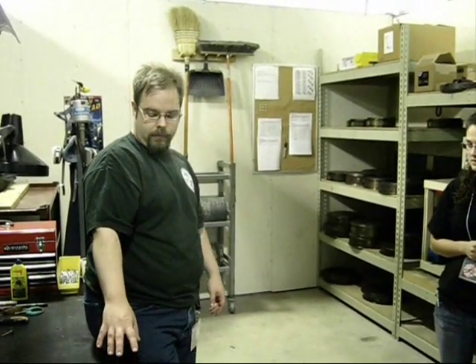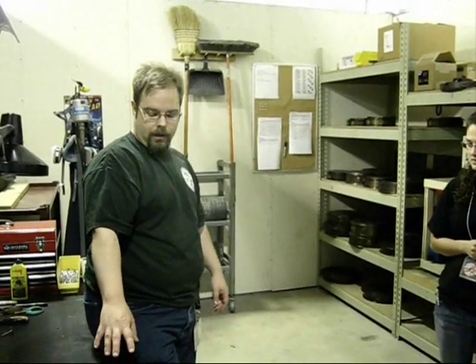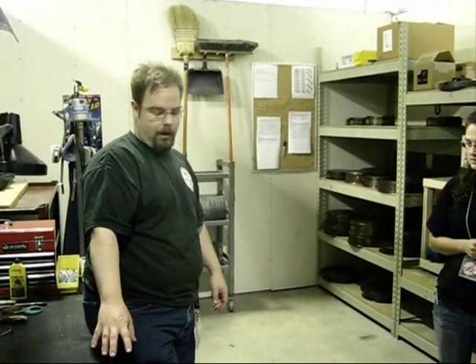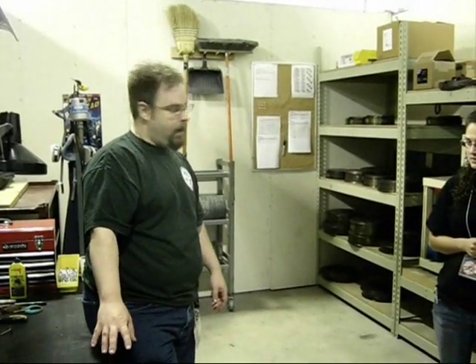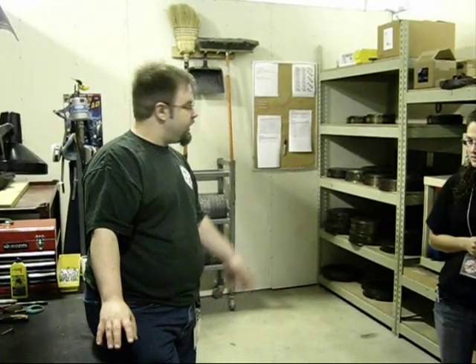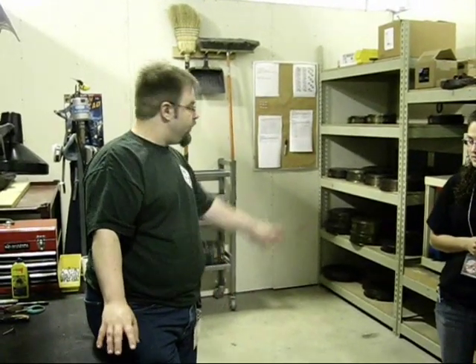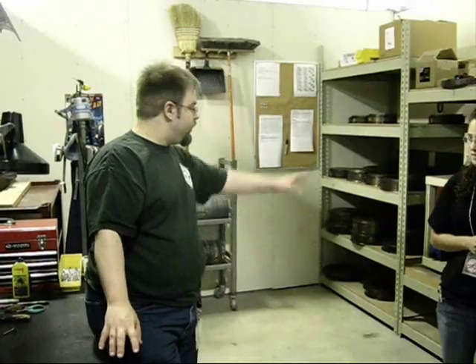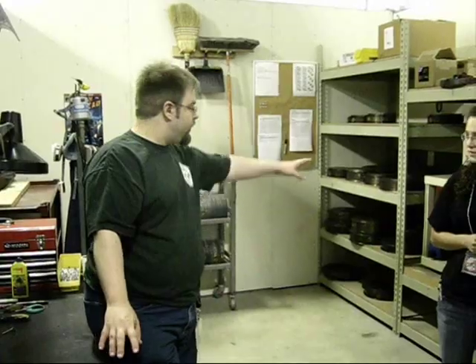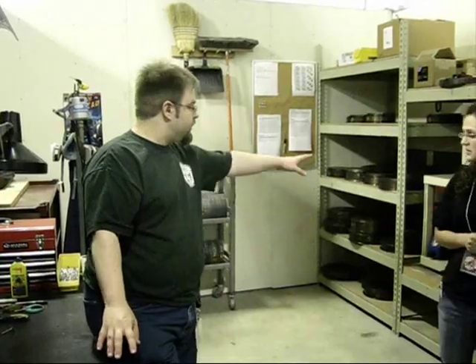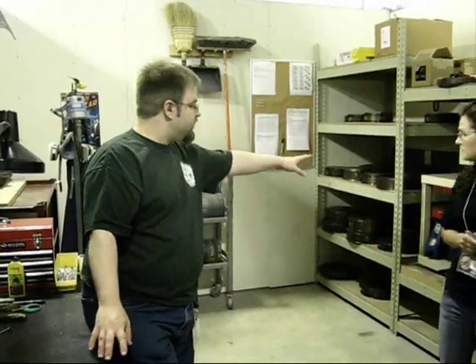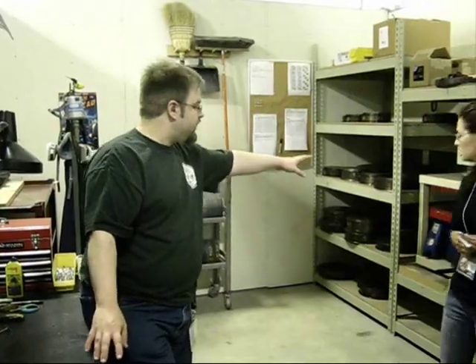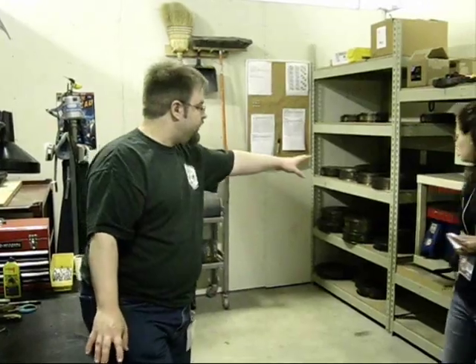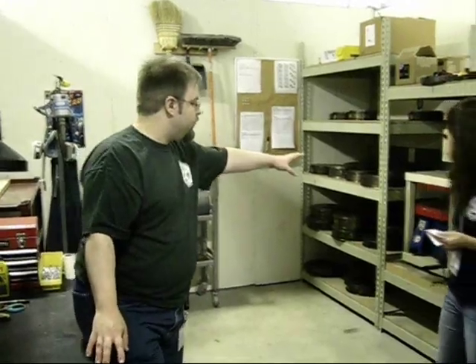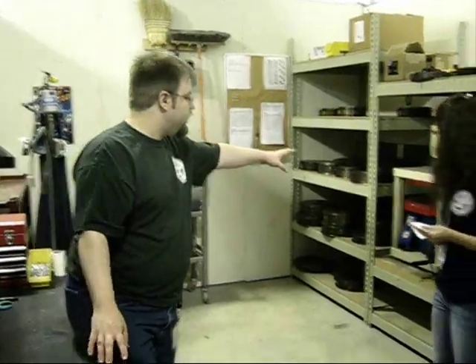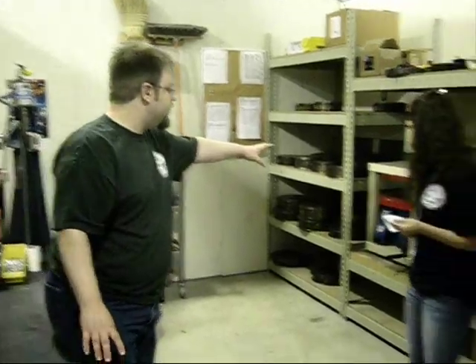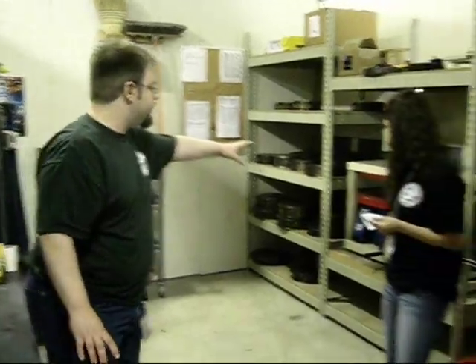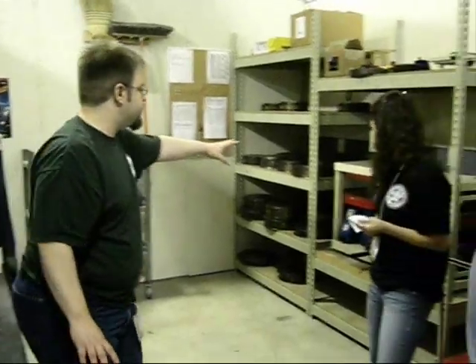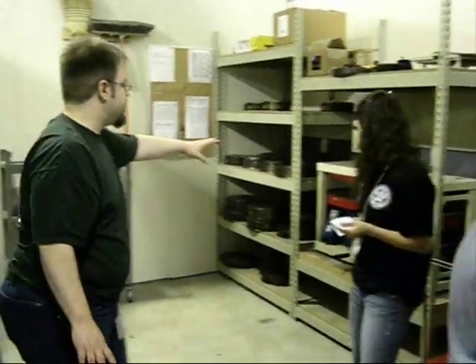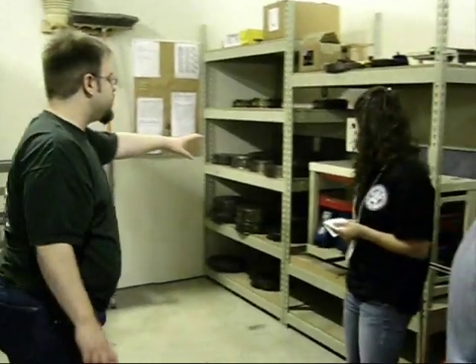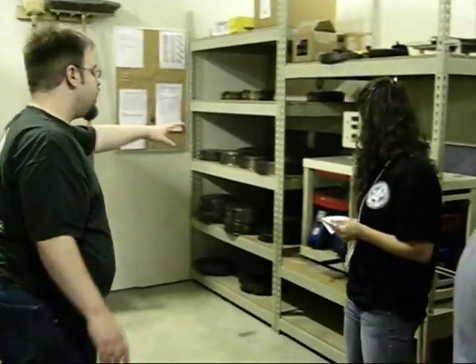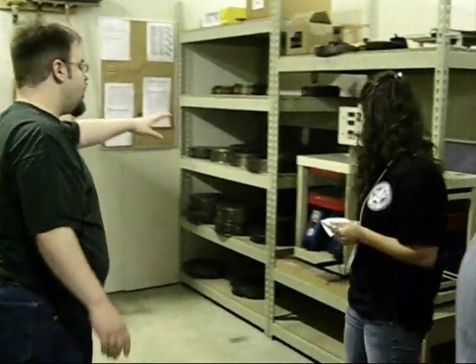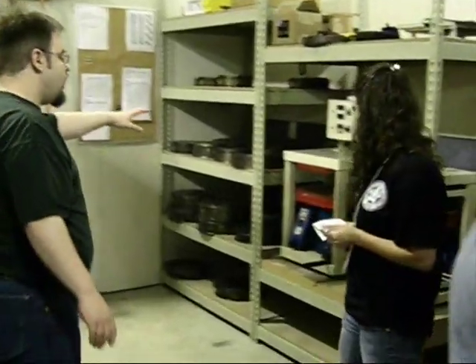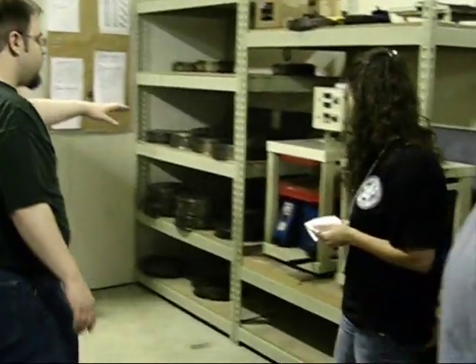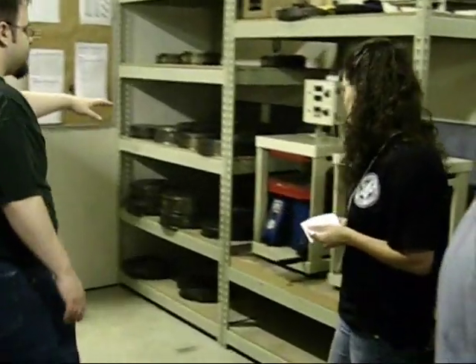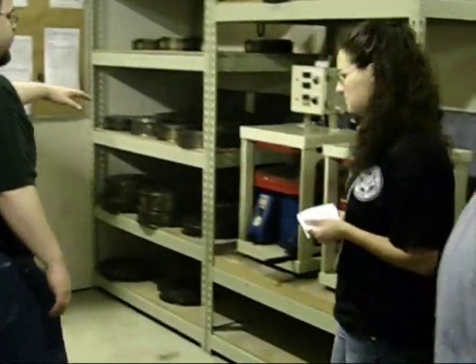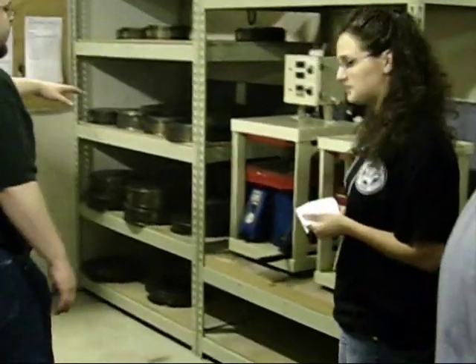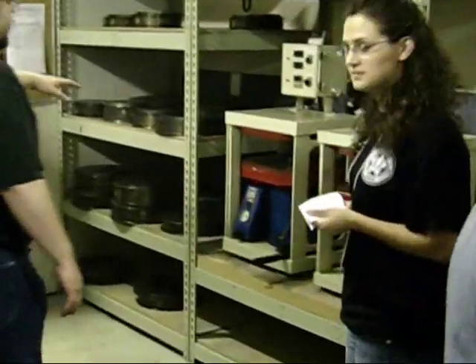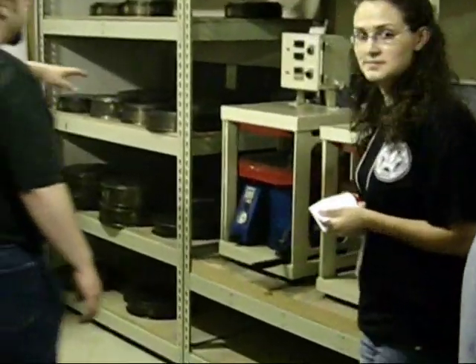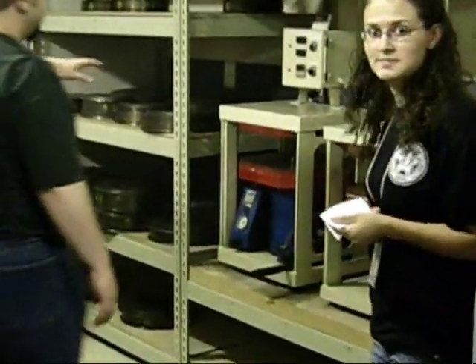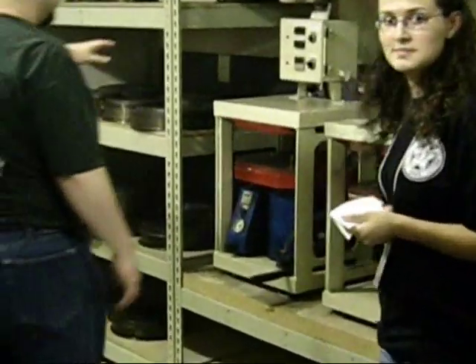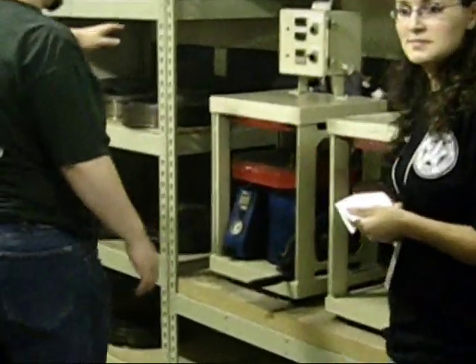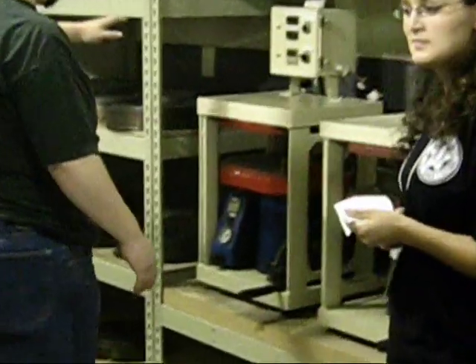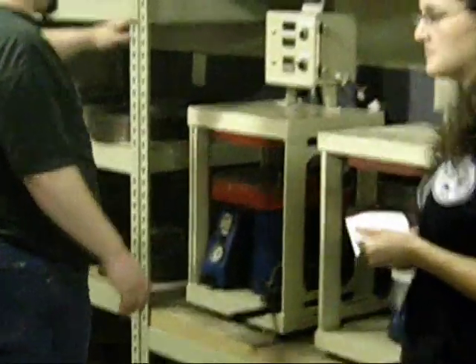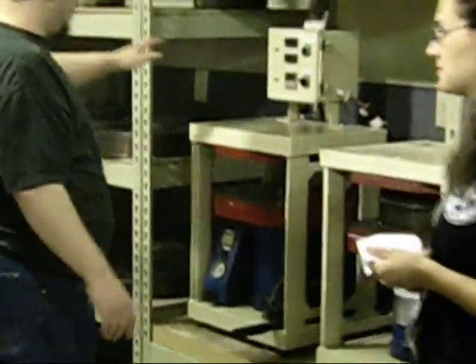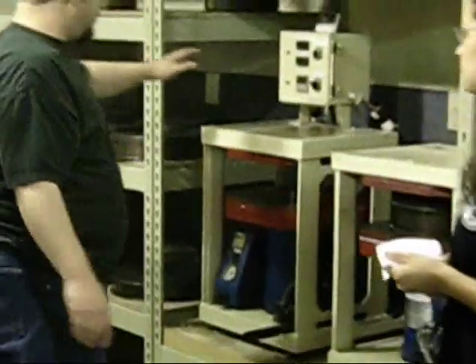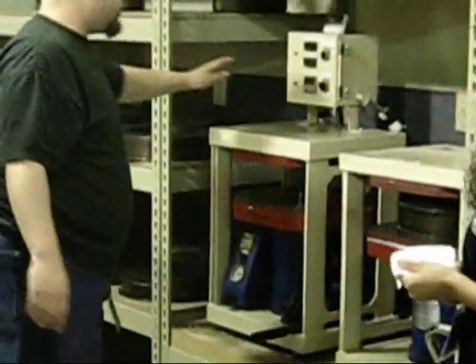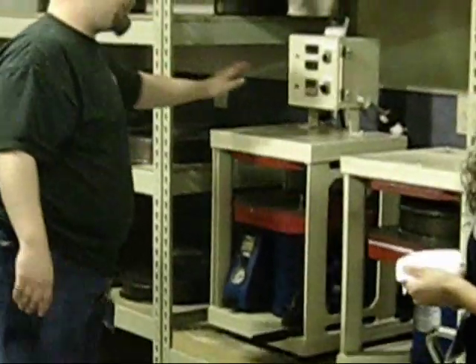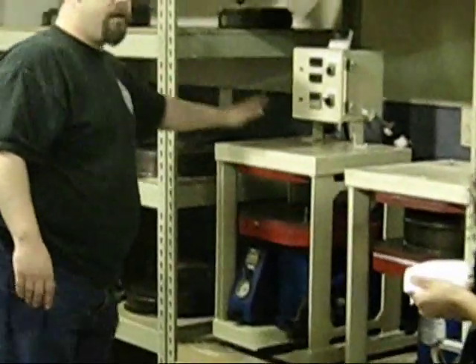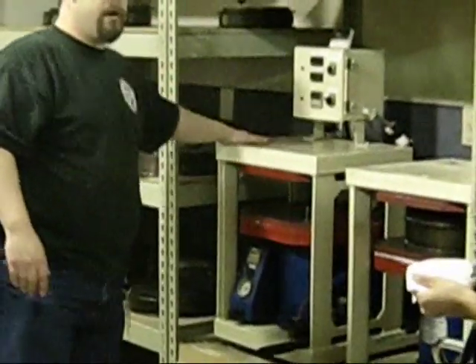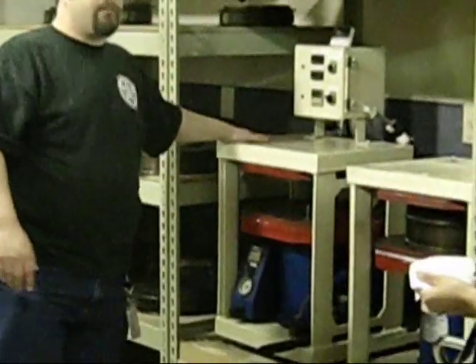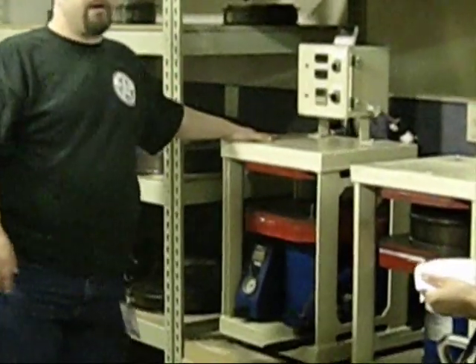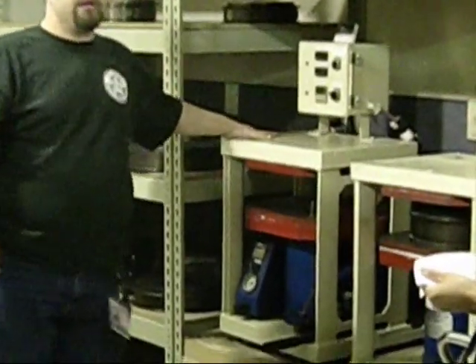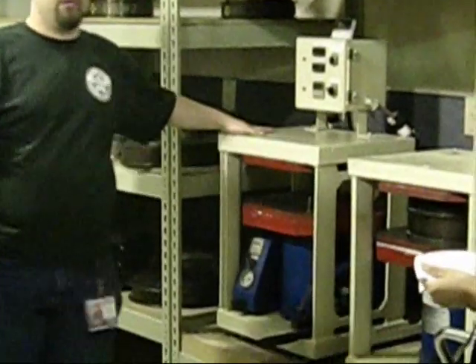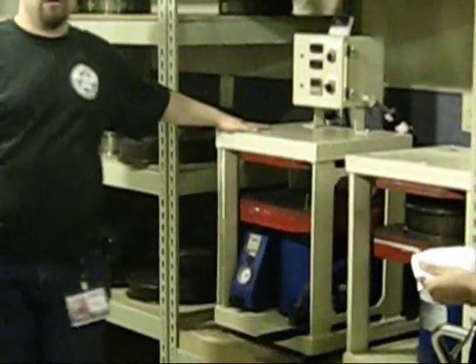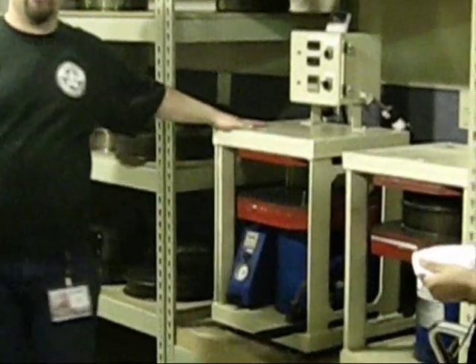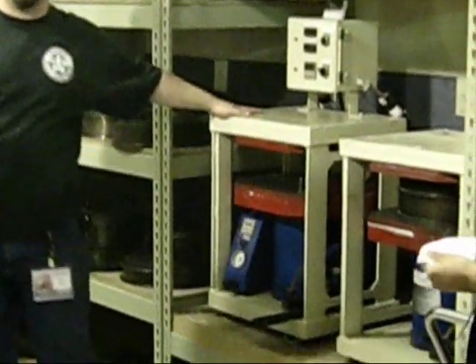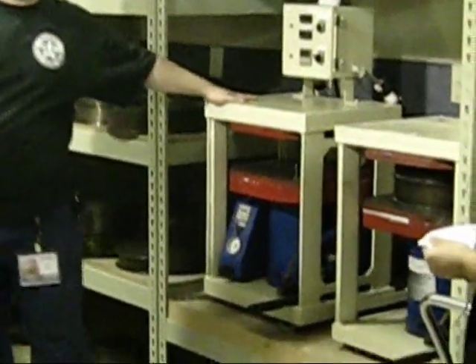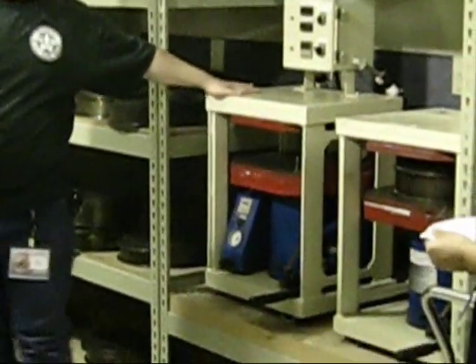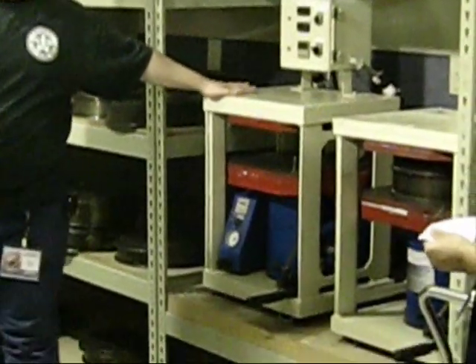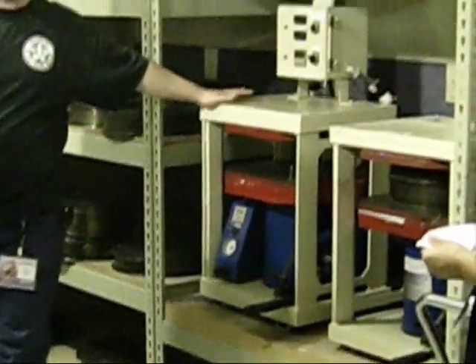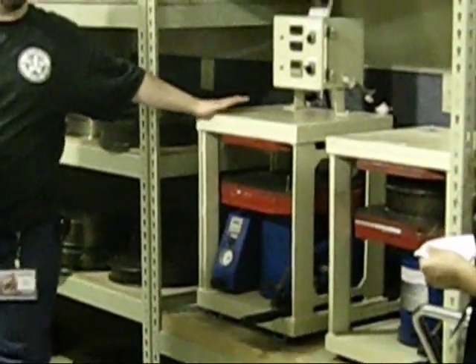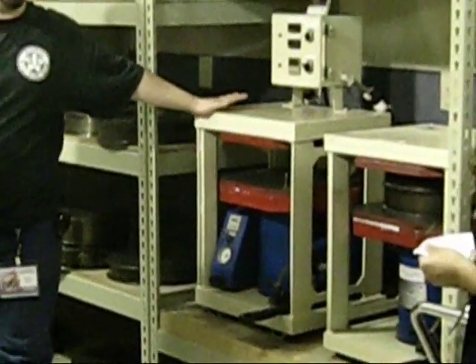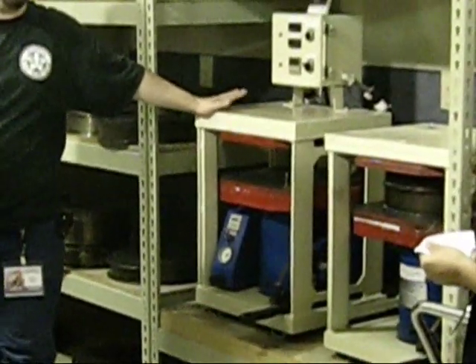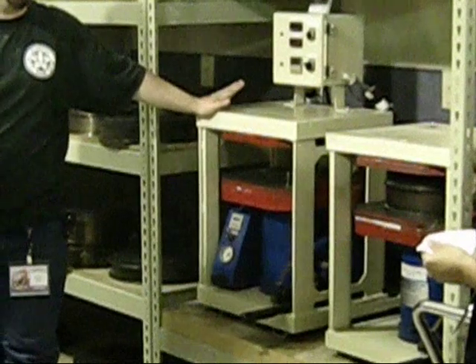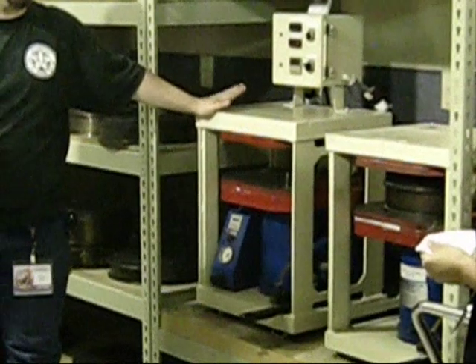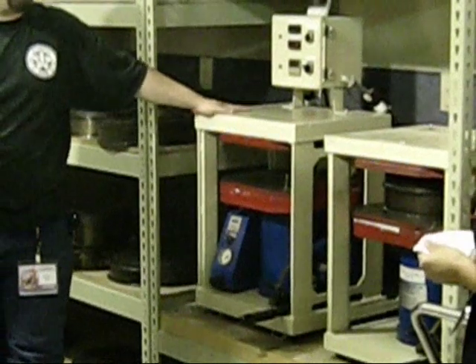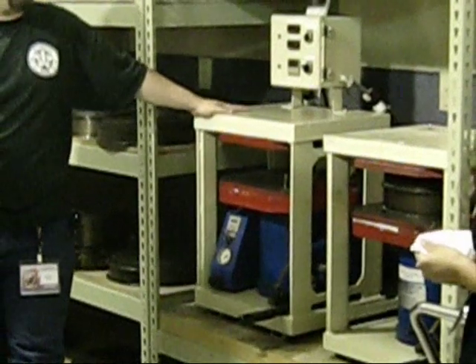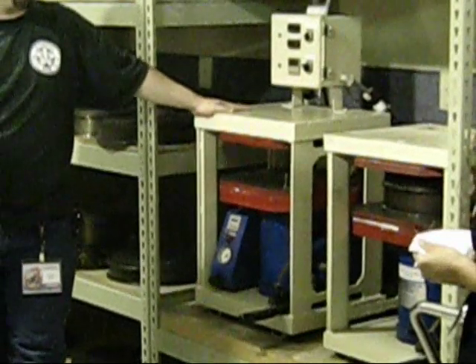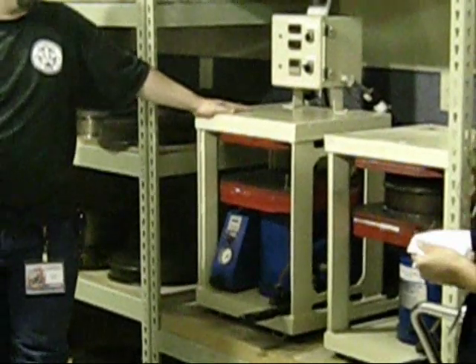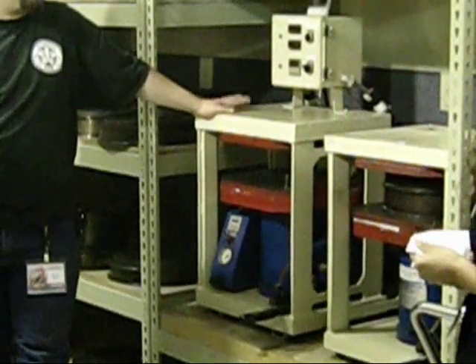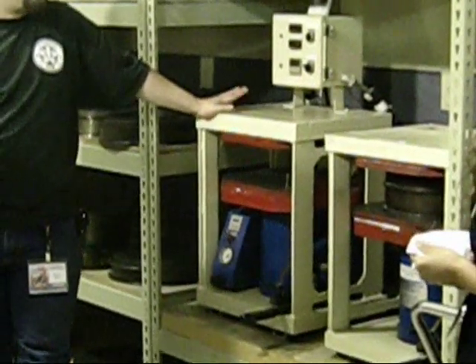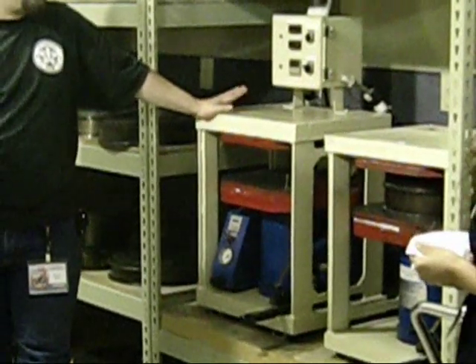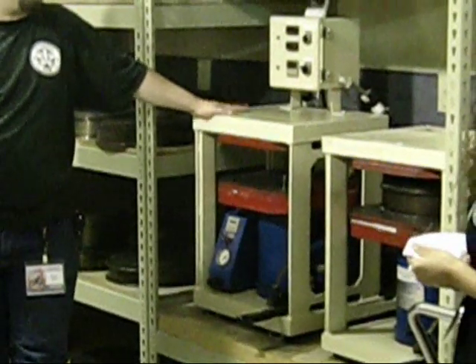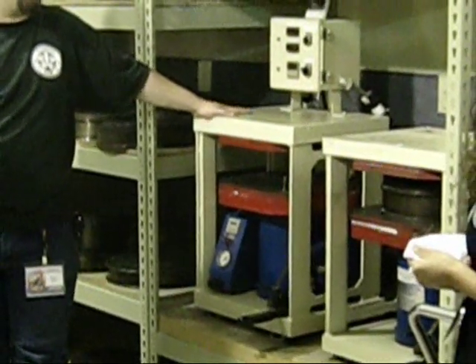Then we put it inside the vulcanizer here. We squeeze them — 1,200 pounds of pressure, 350 degrees — and cook it for about an hour.